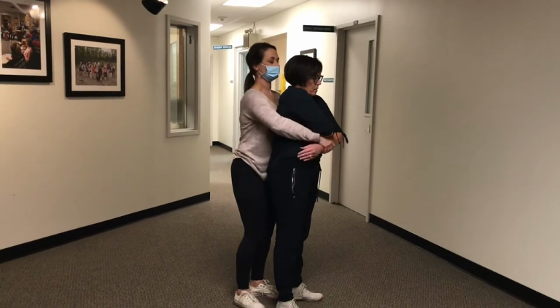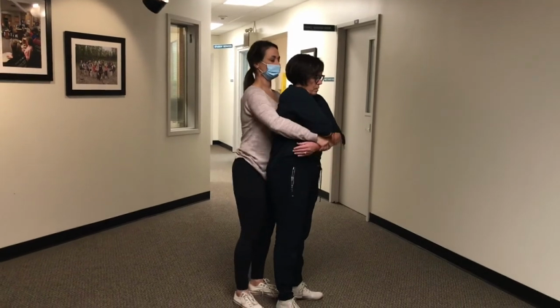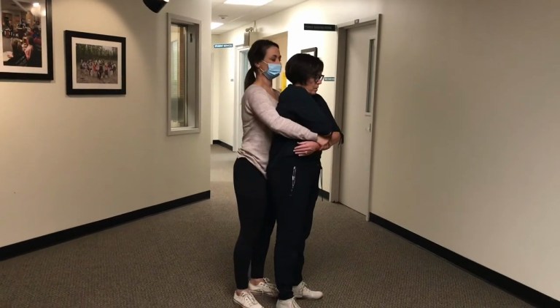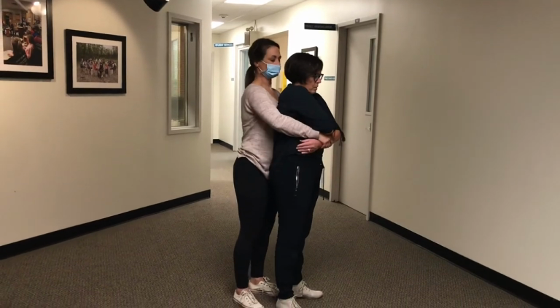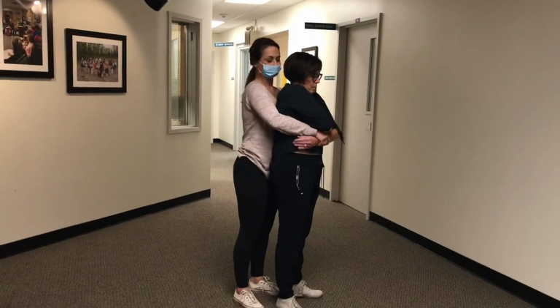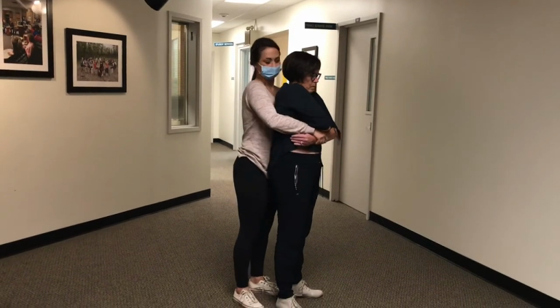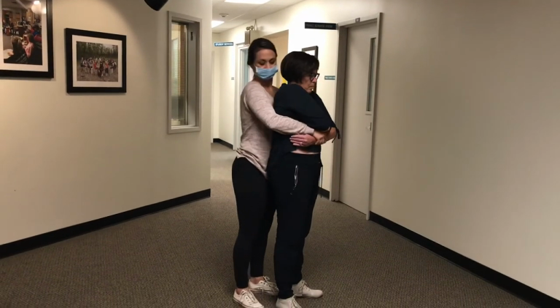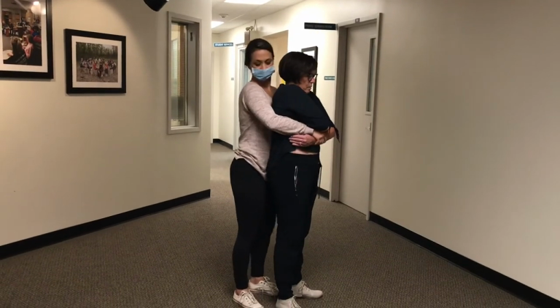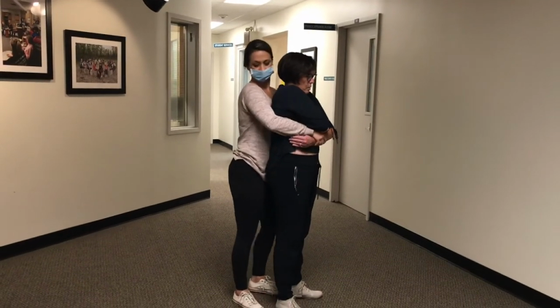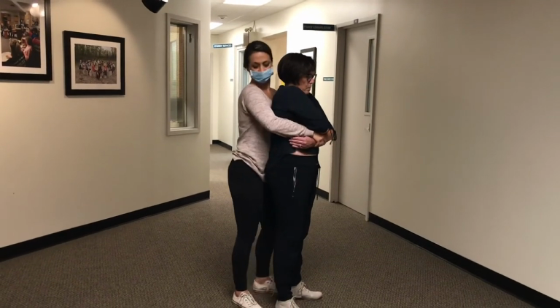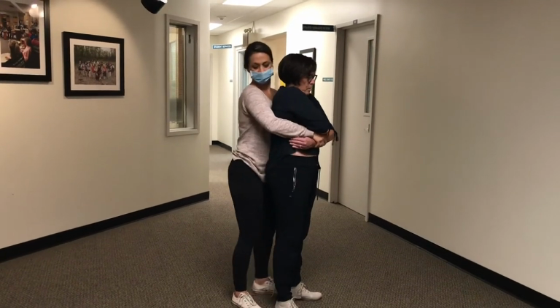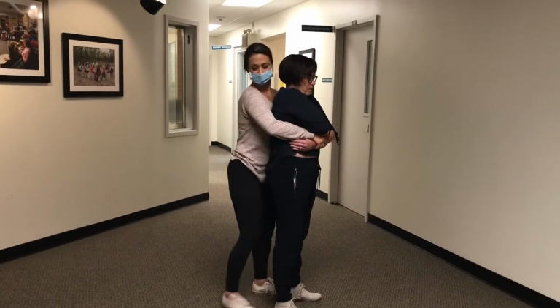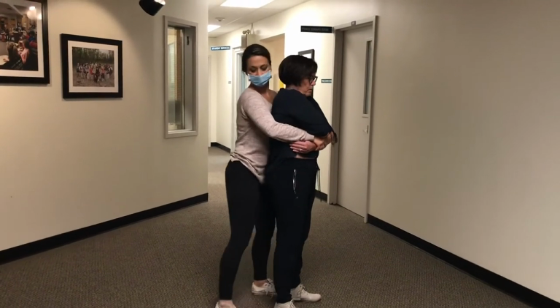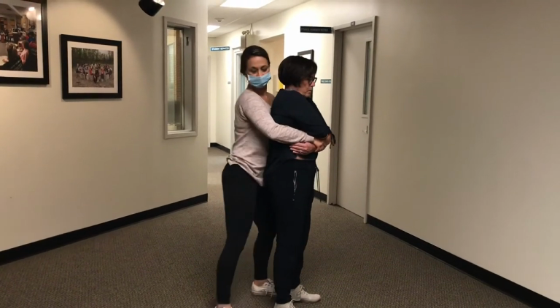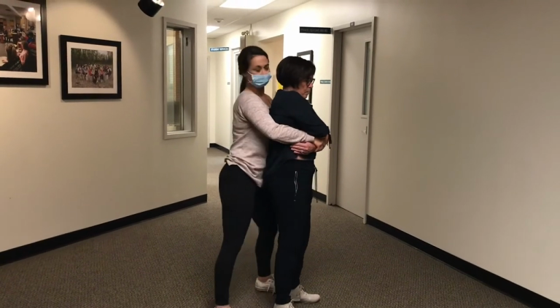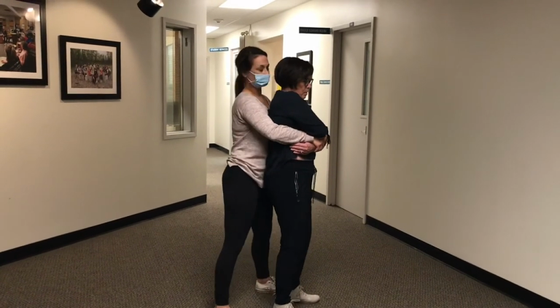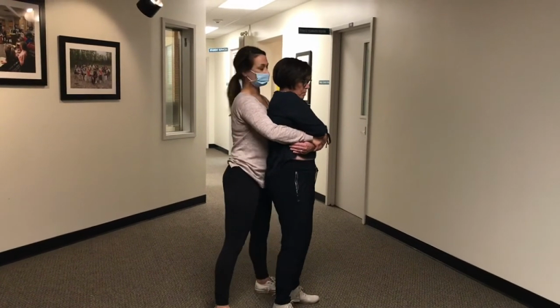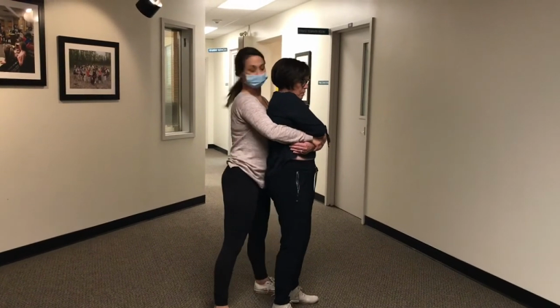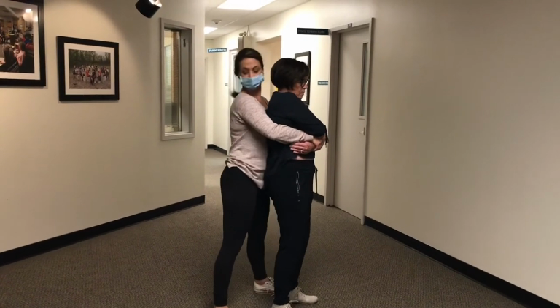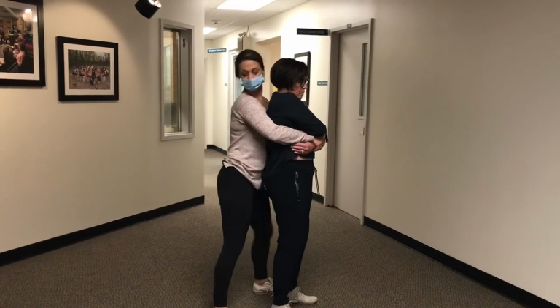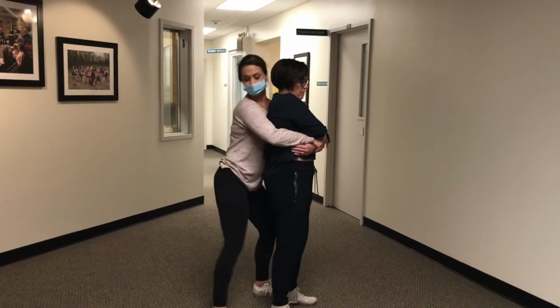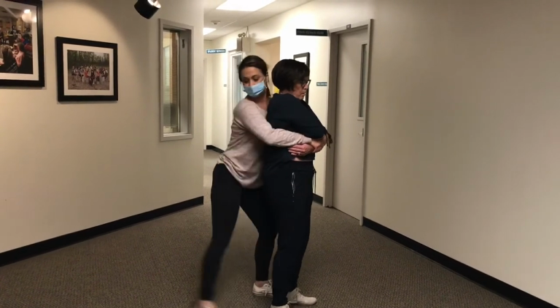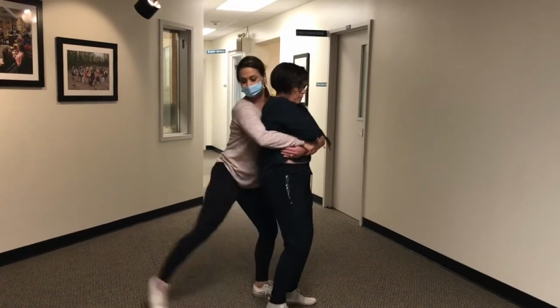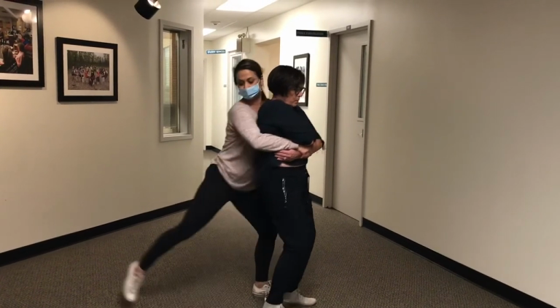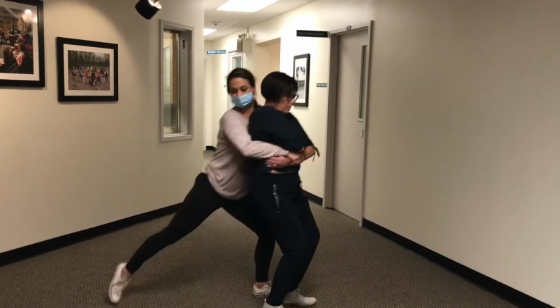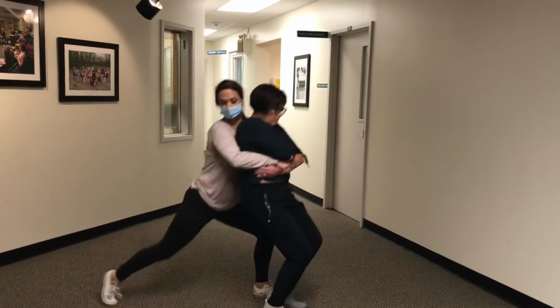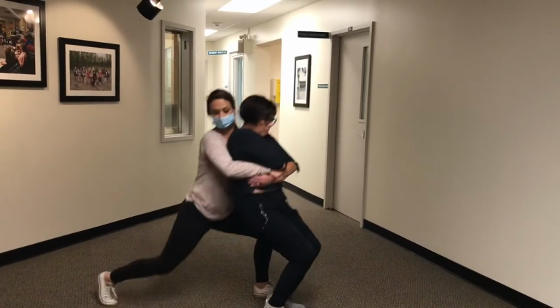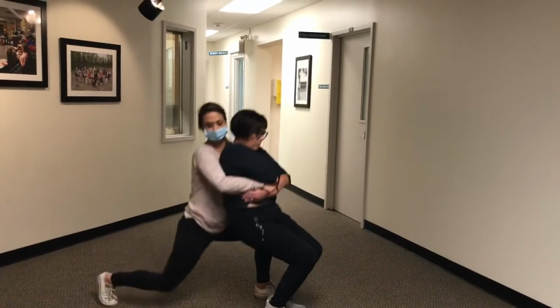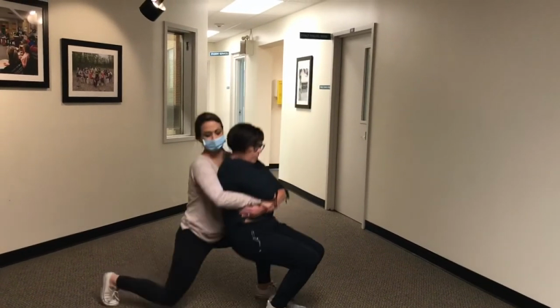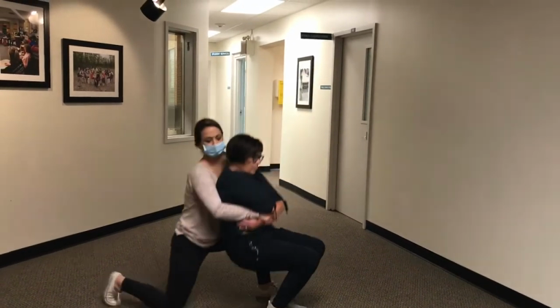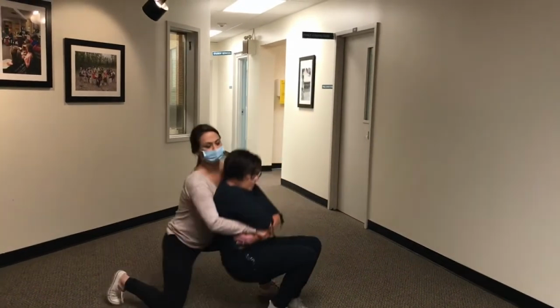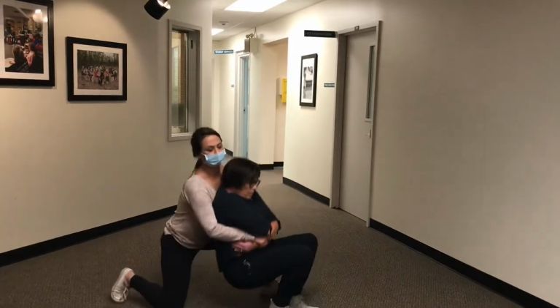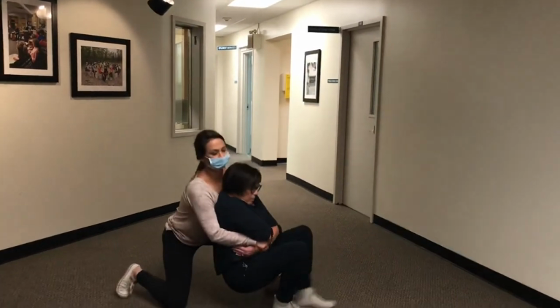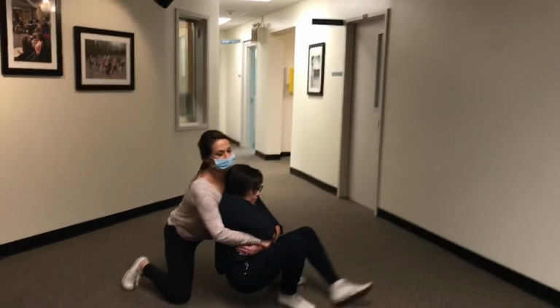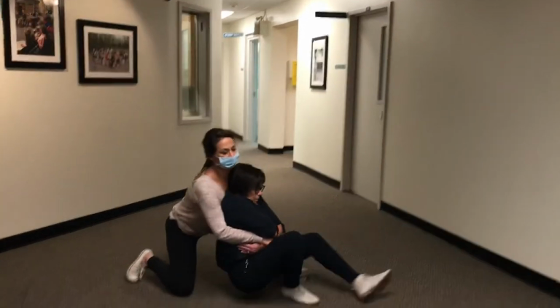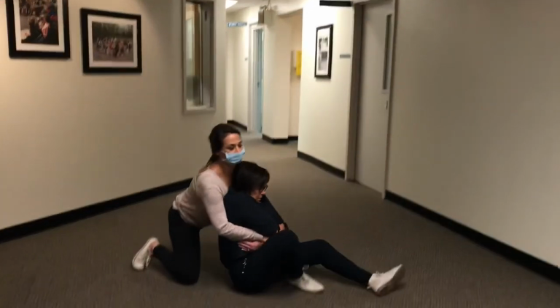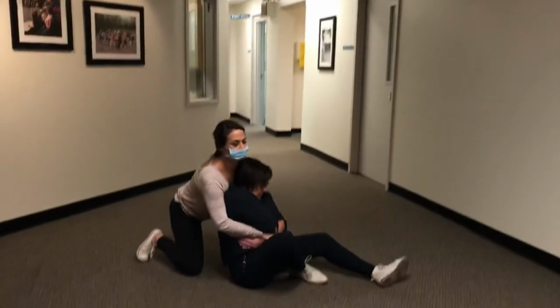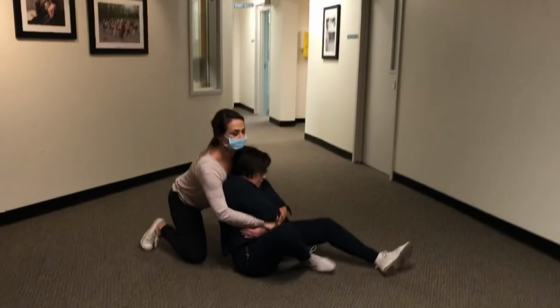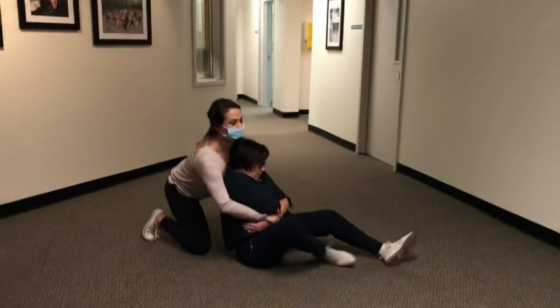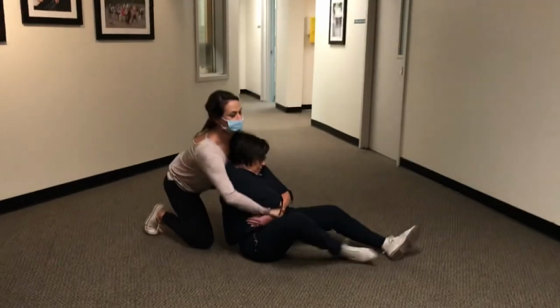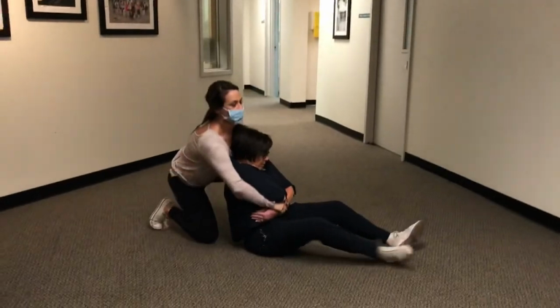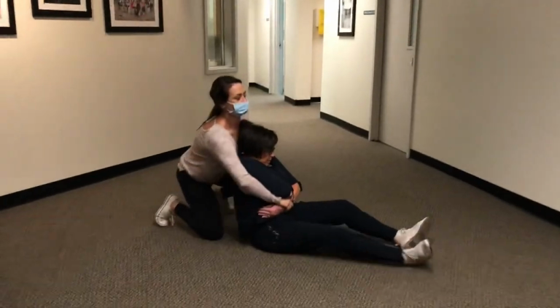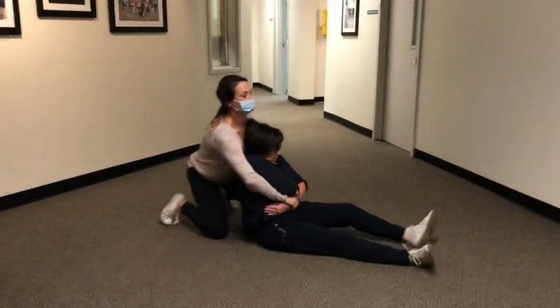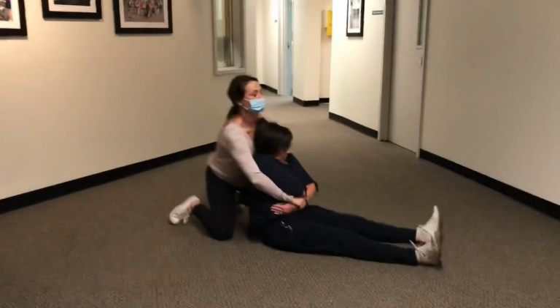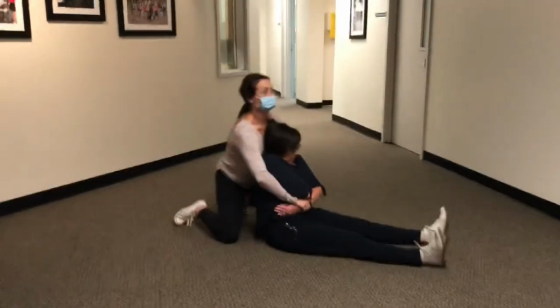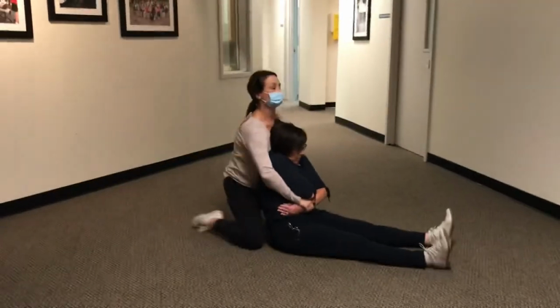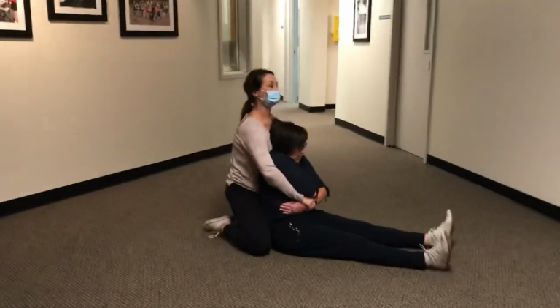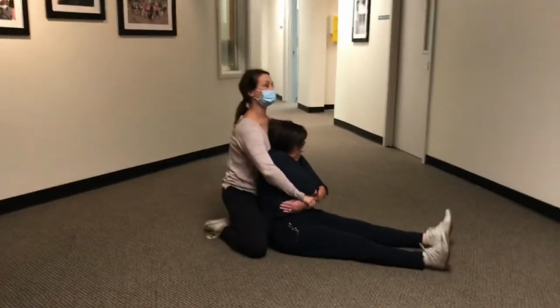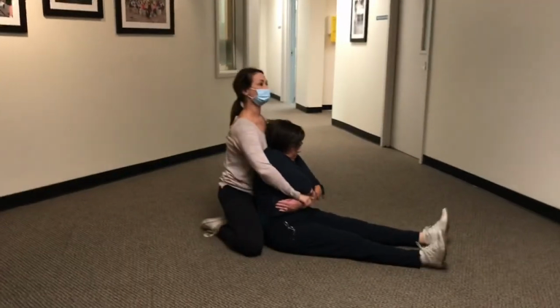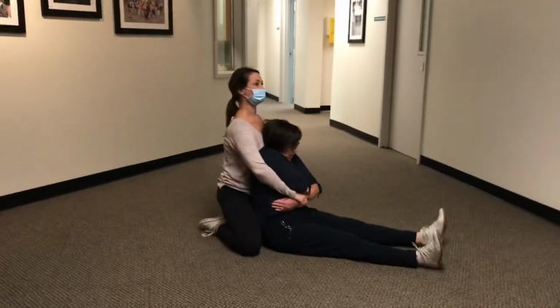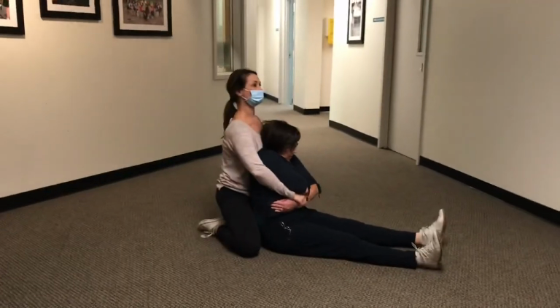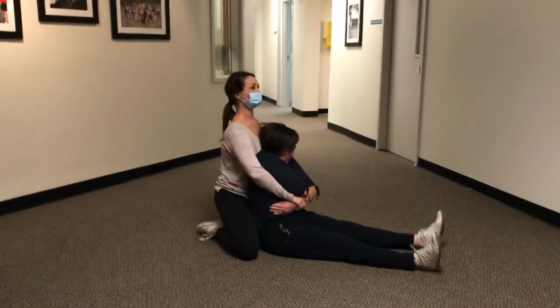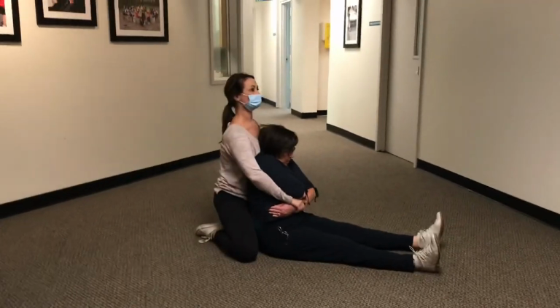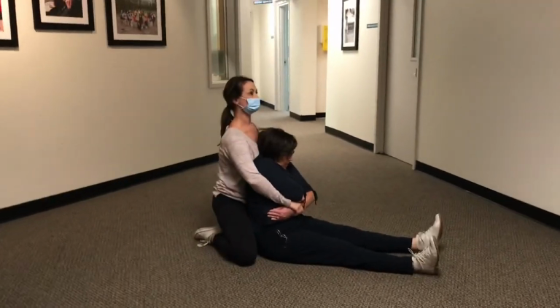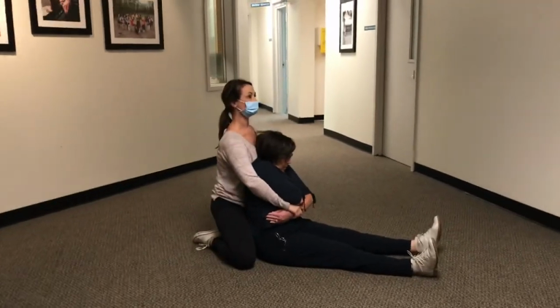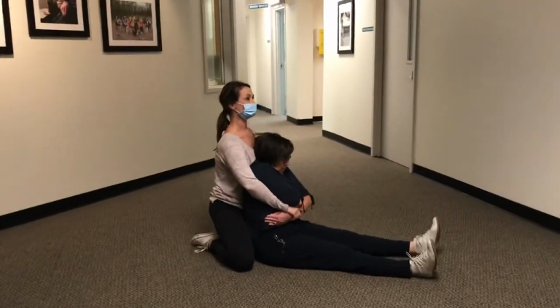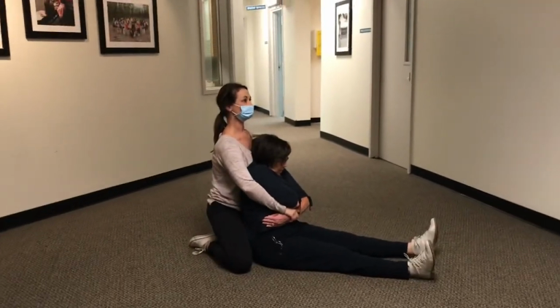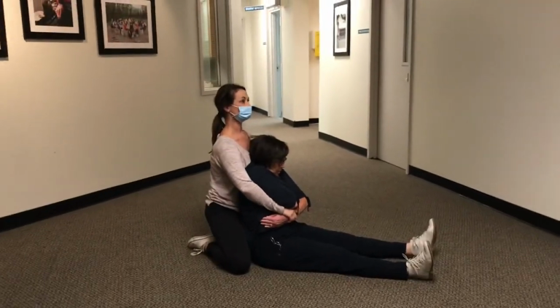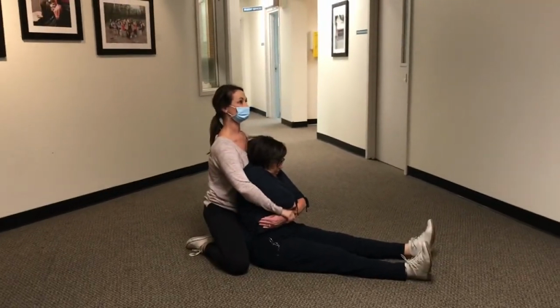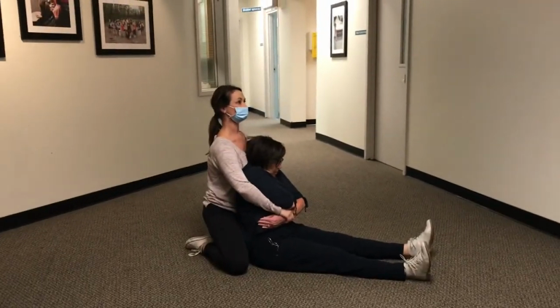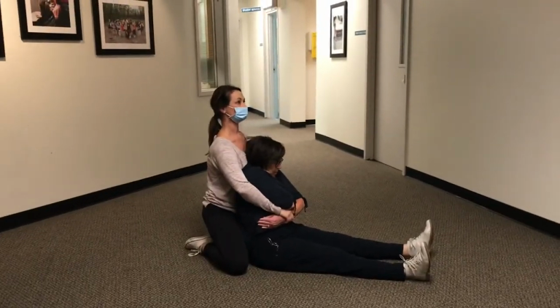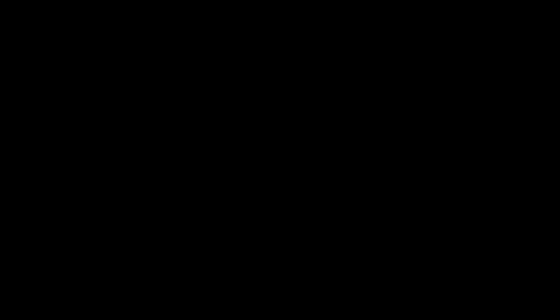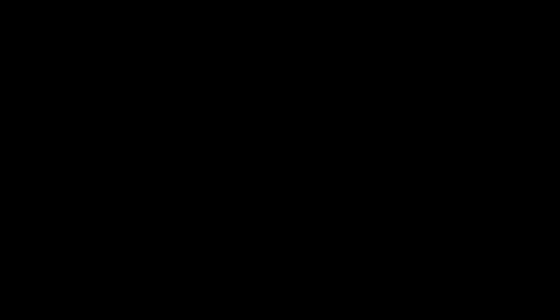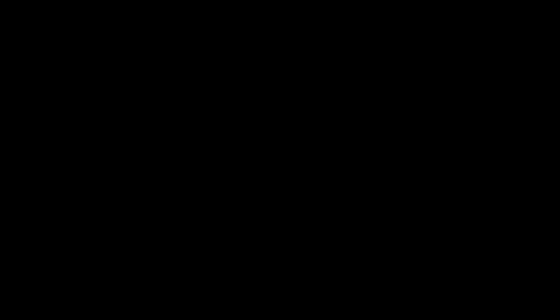Step backward and bring the child down on the inside of your leg, breaking the child's fall with your knee, while keeping the child close.